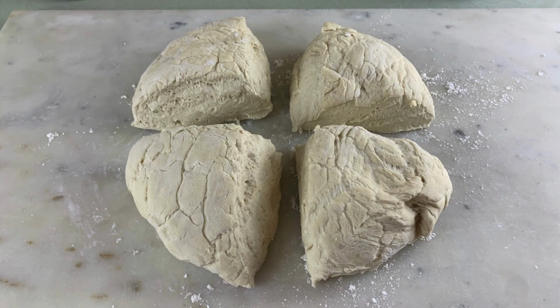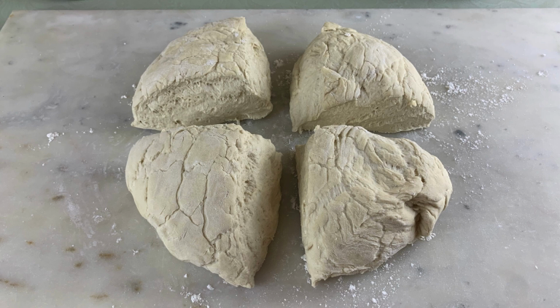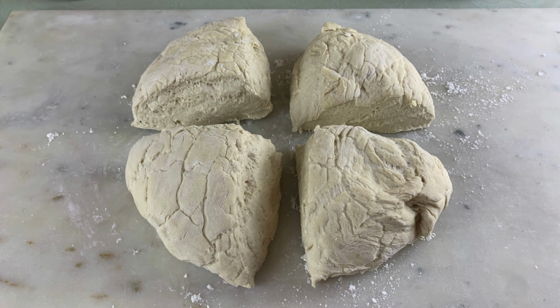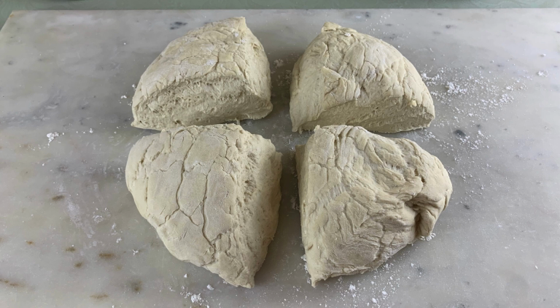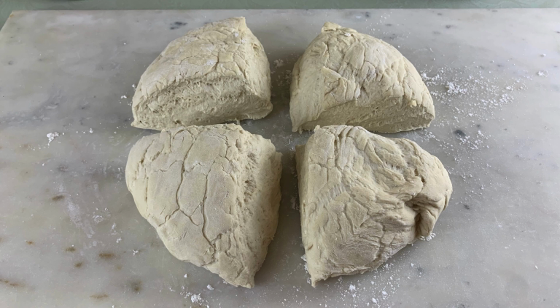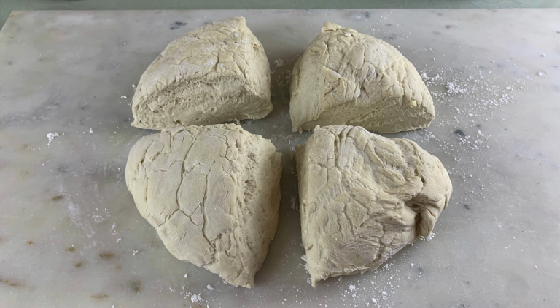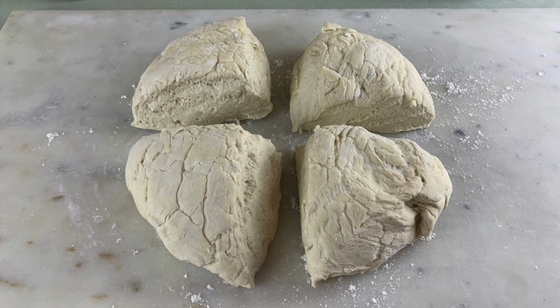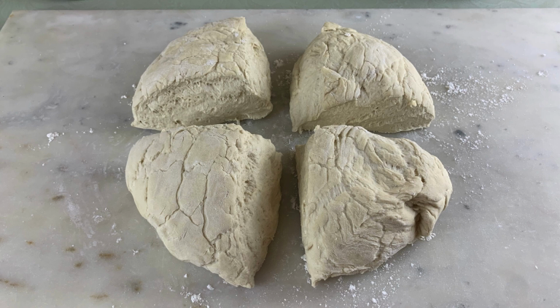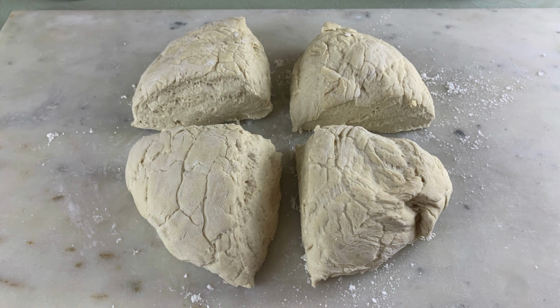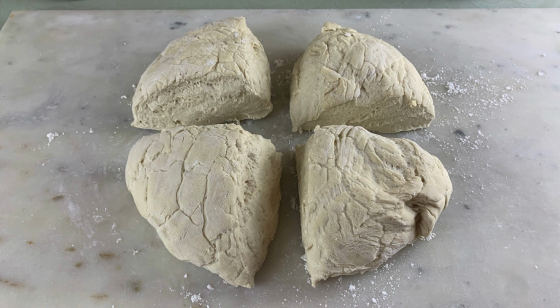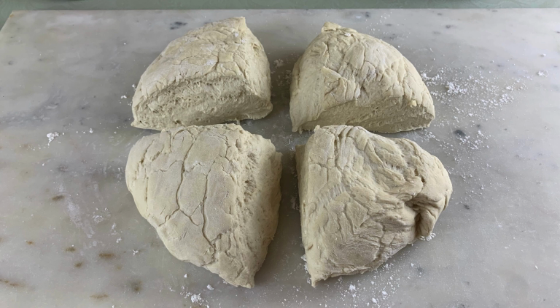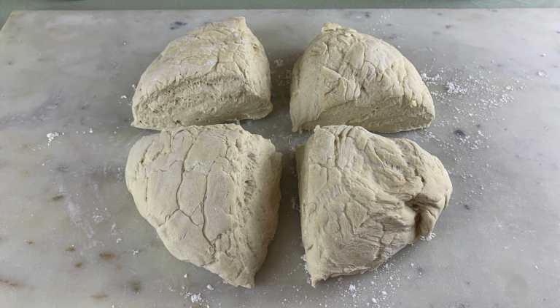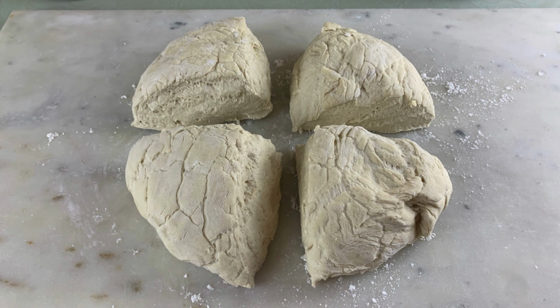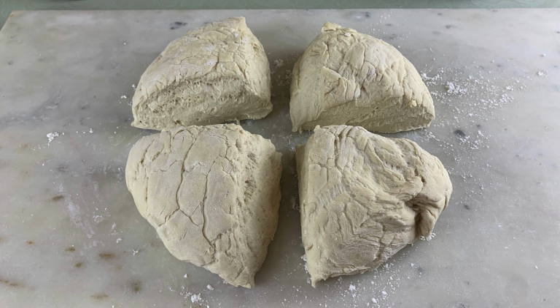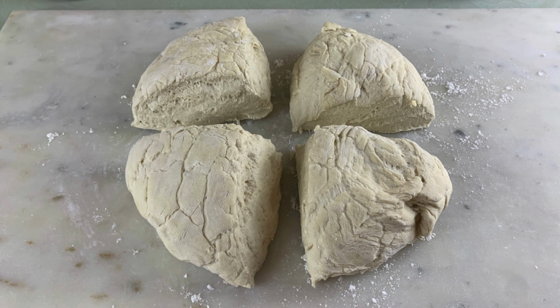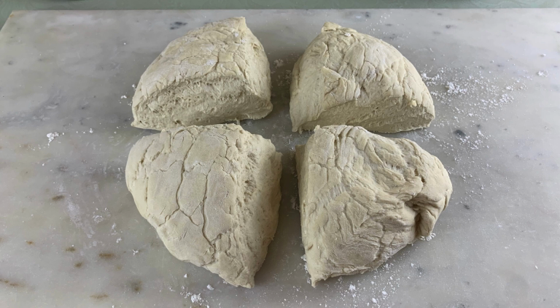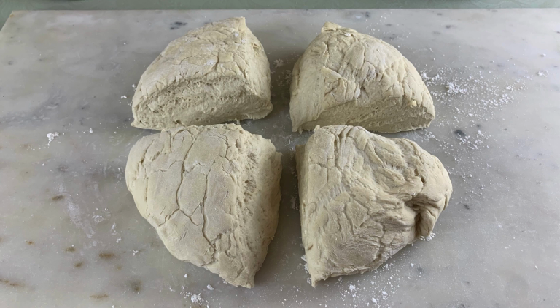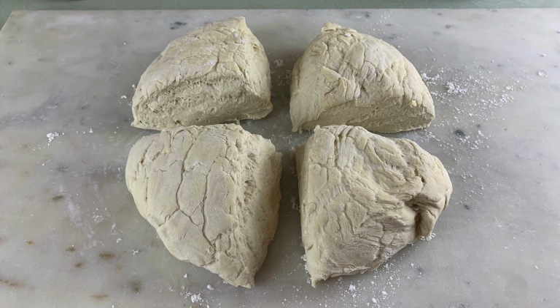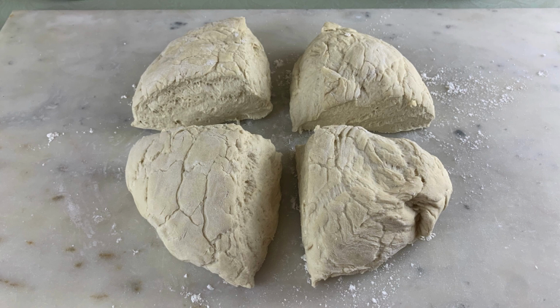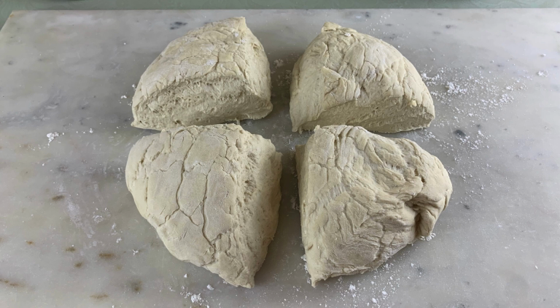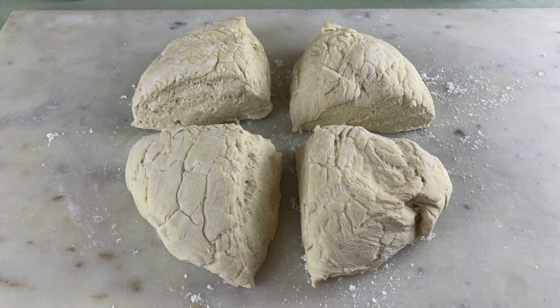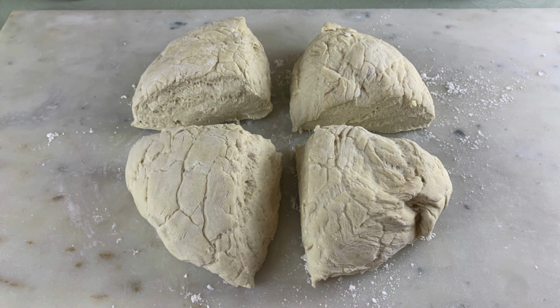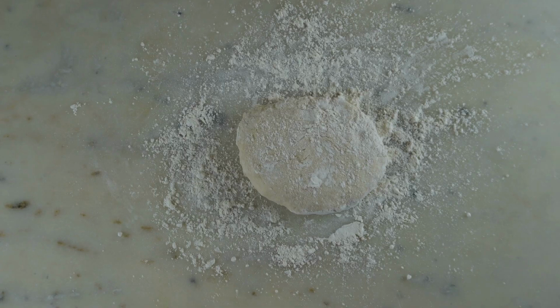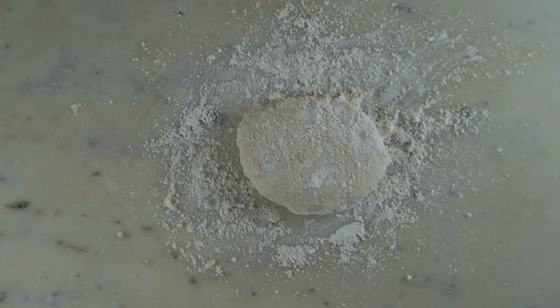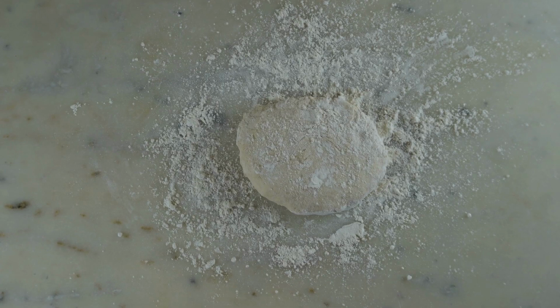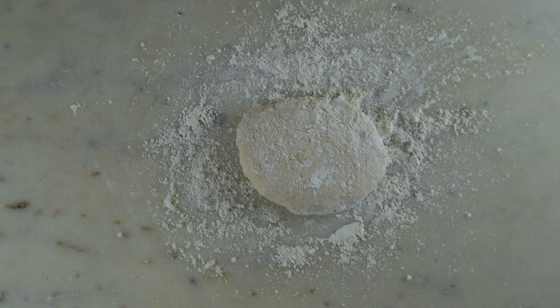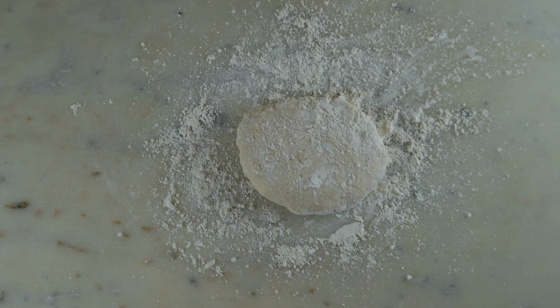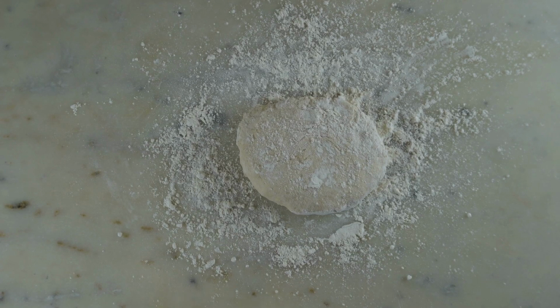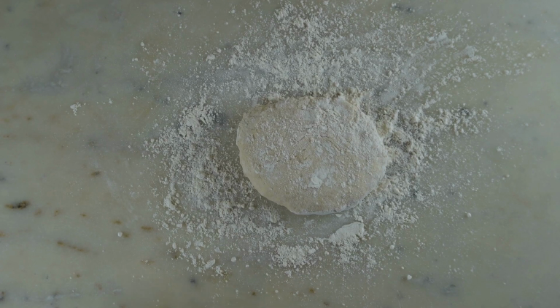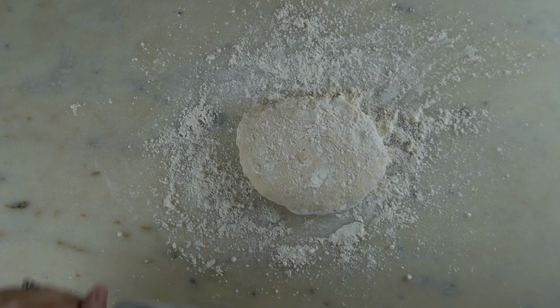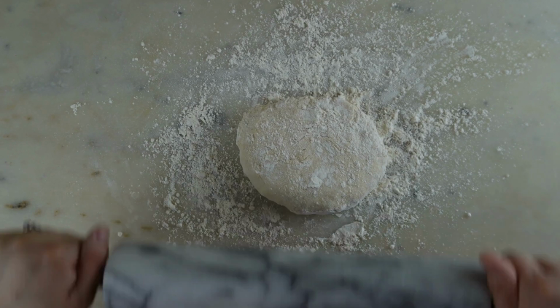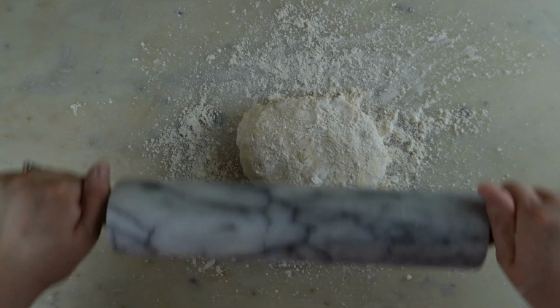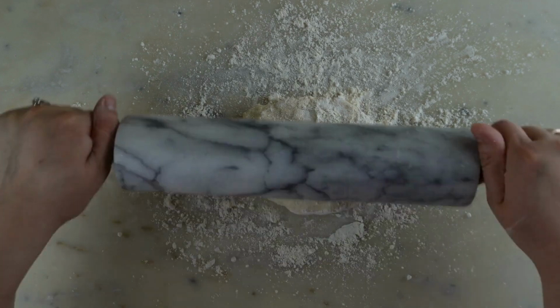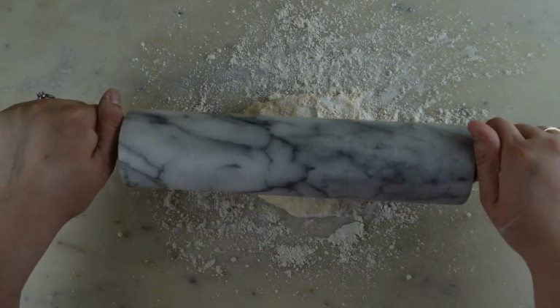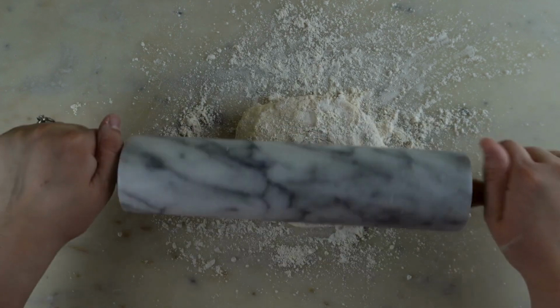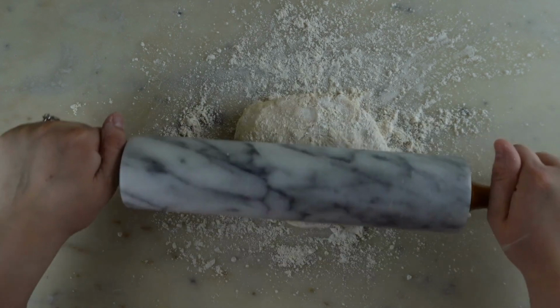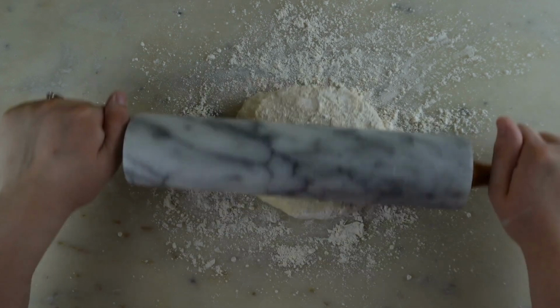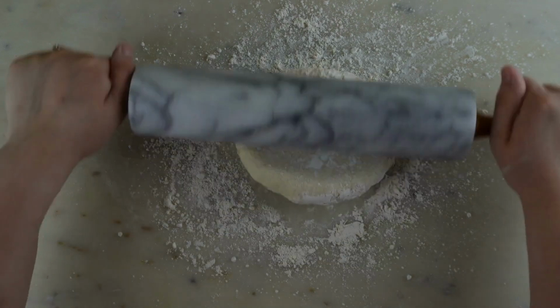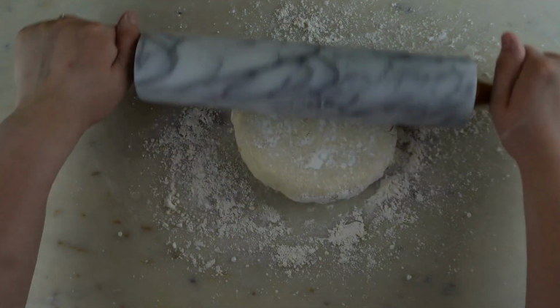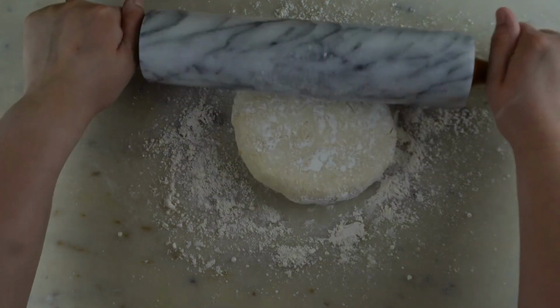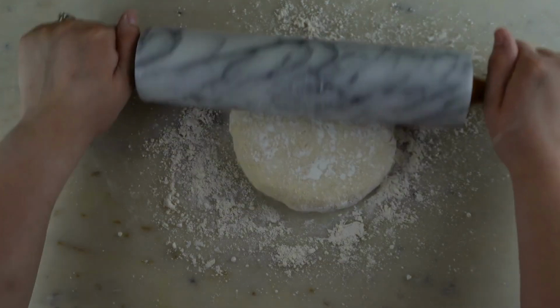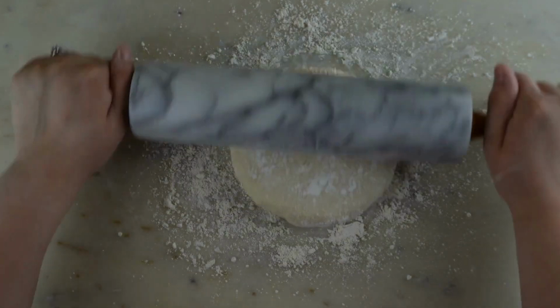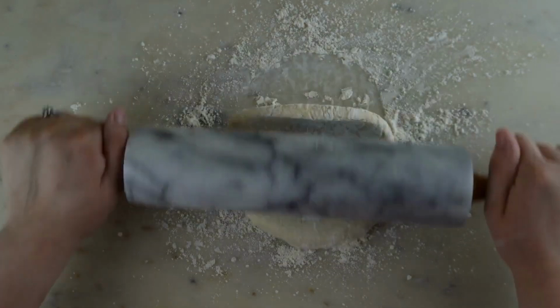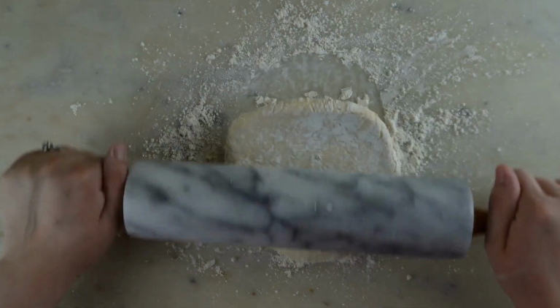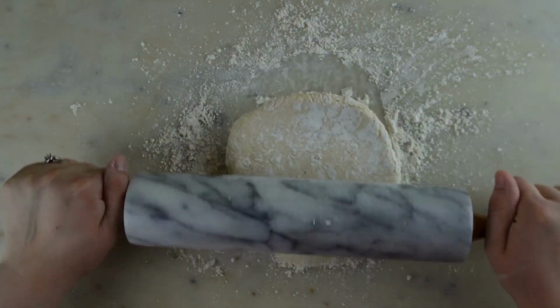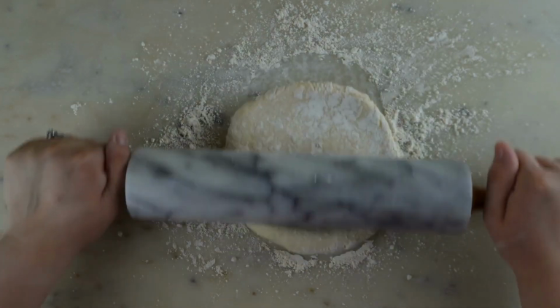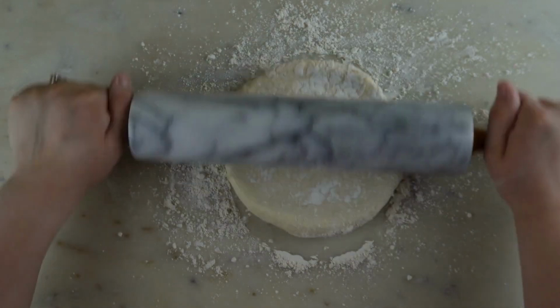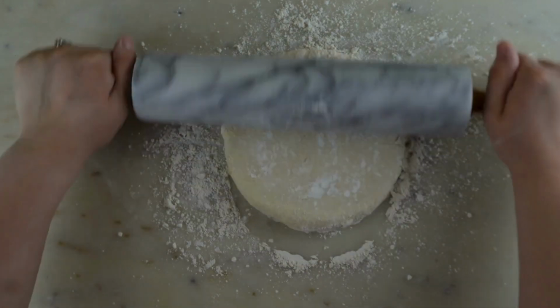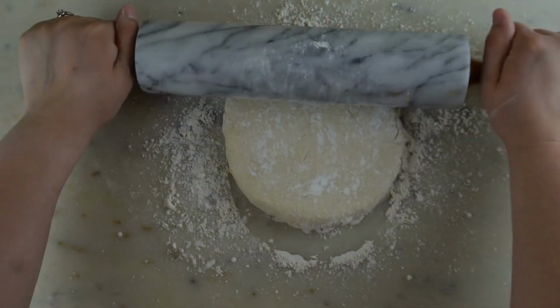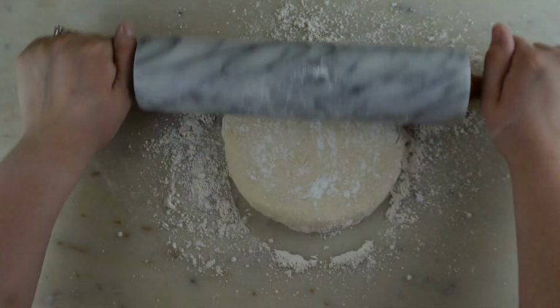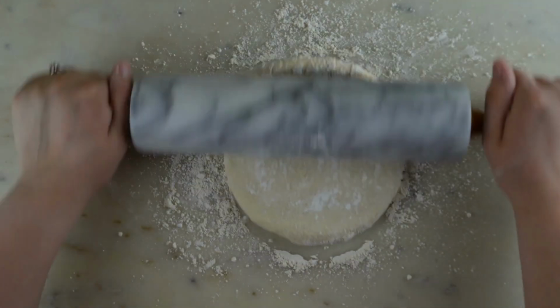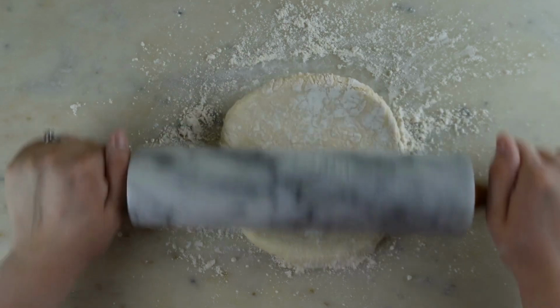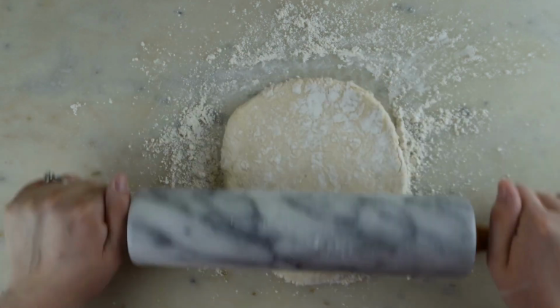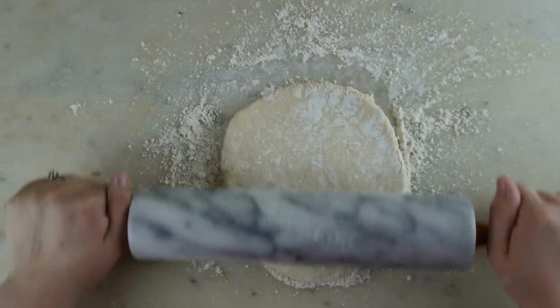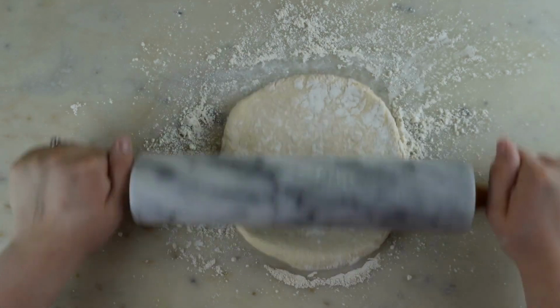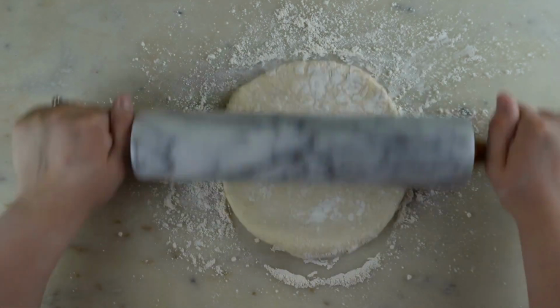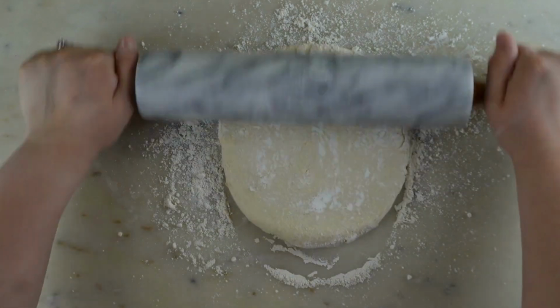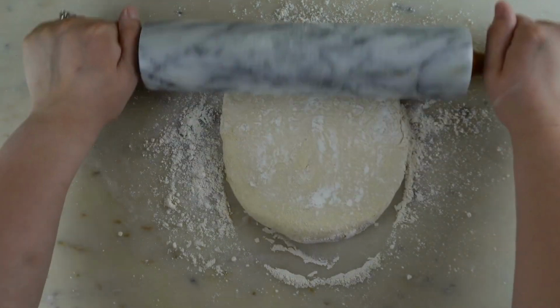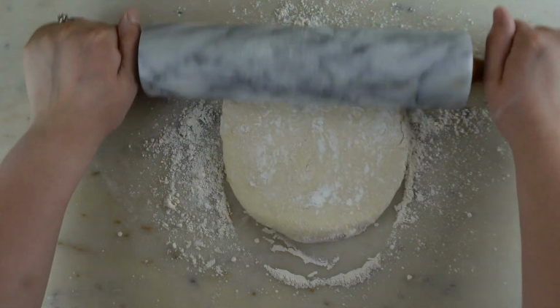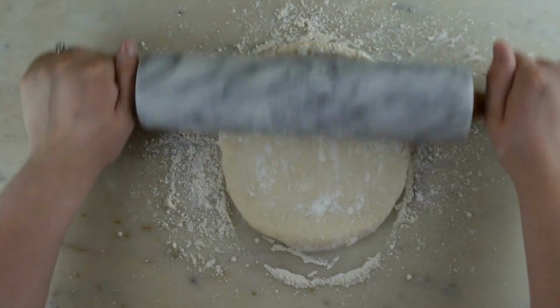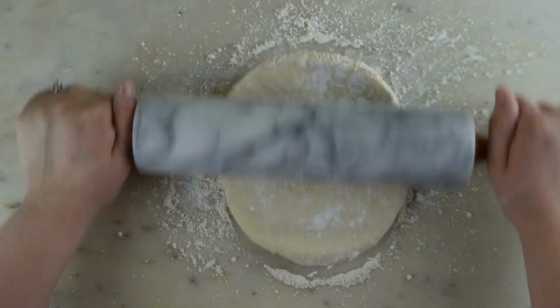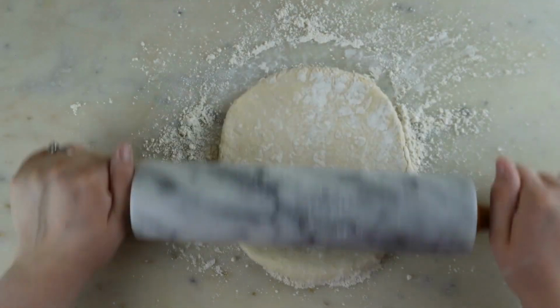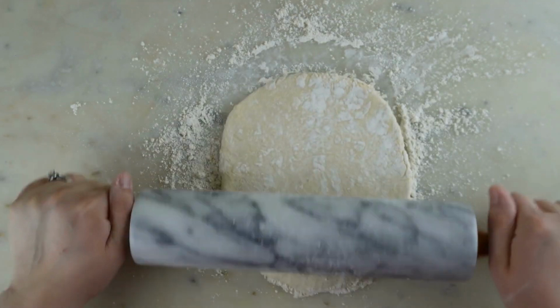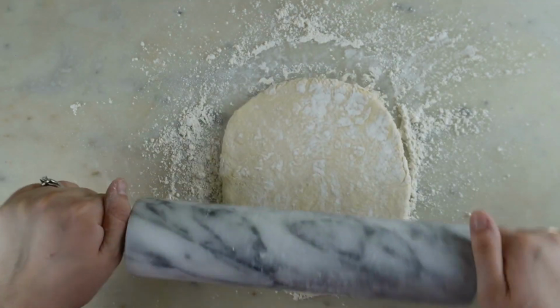Cut the dough into four even portions. Starting with one portion, roll the dough out until it's about a quarter inch thick.